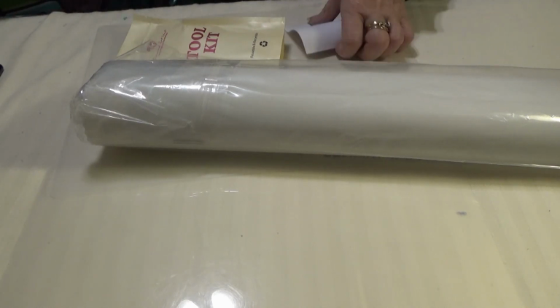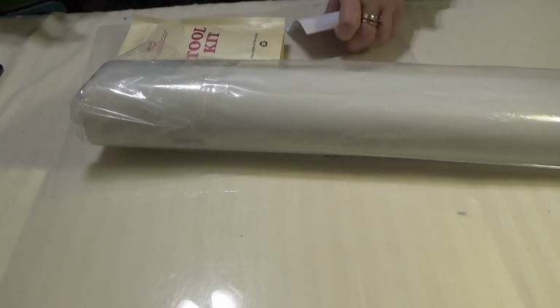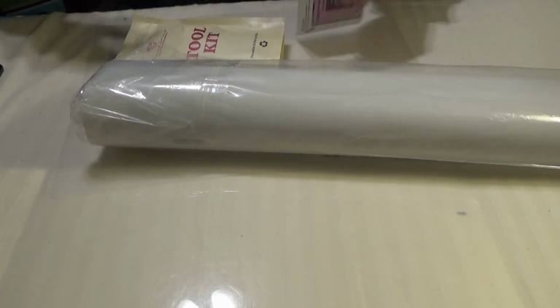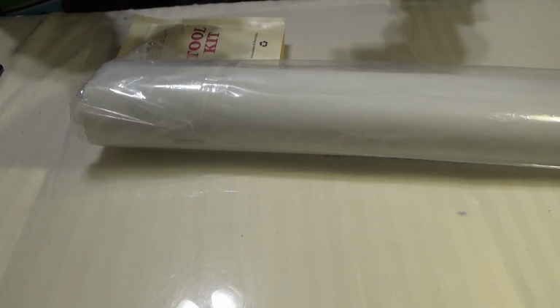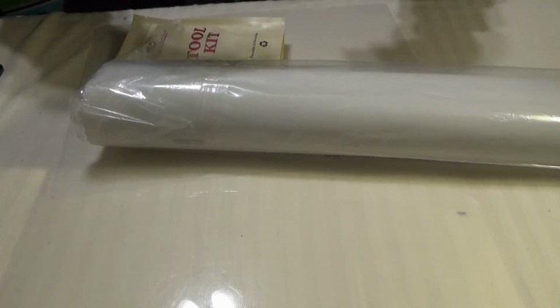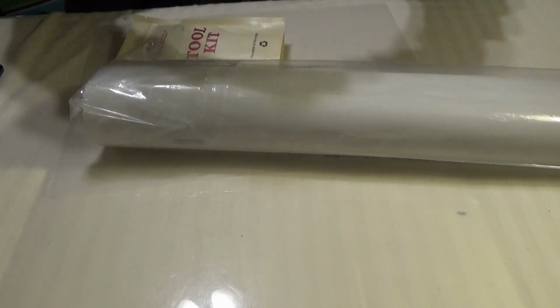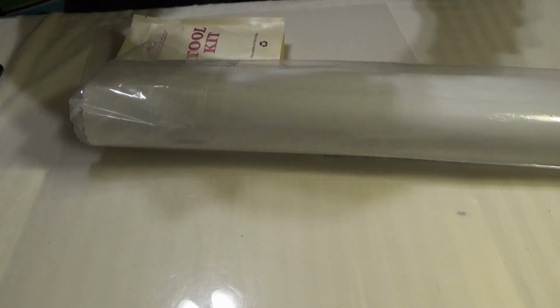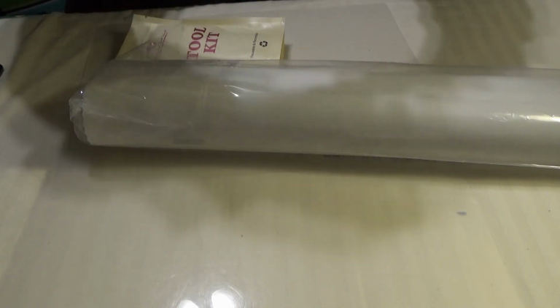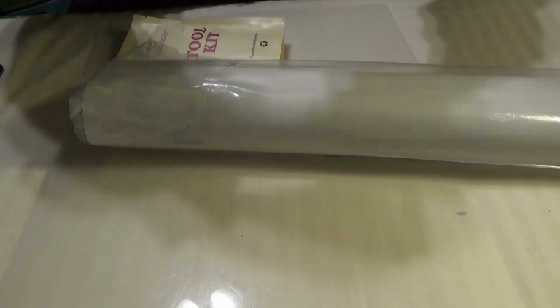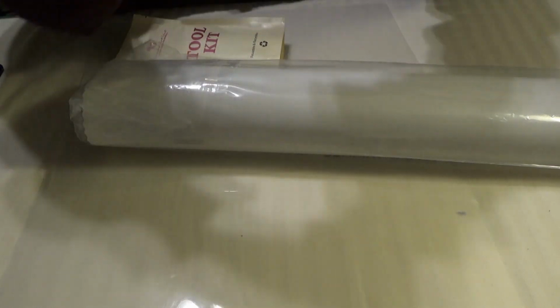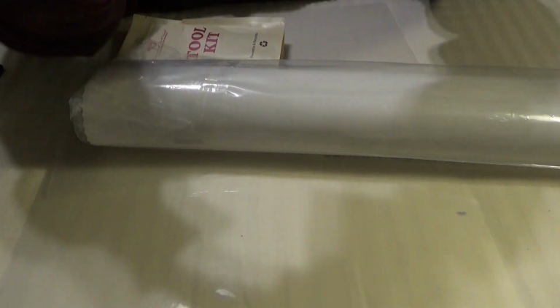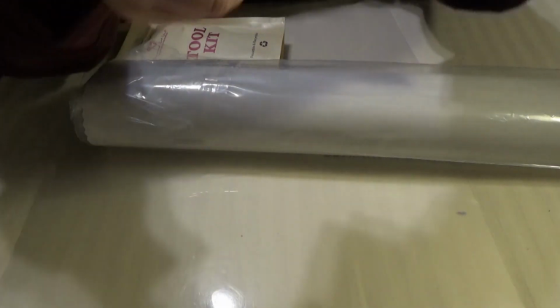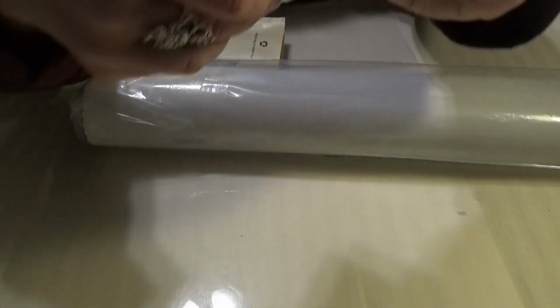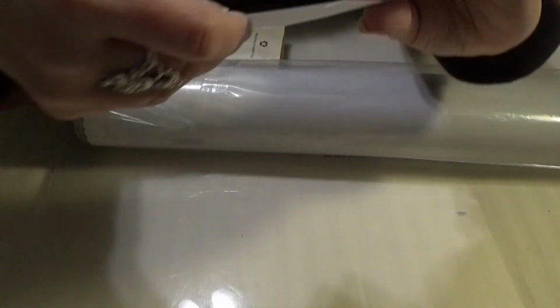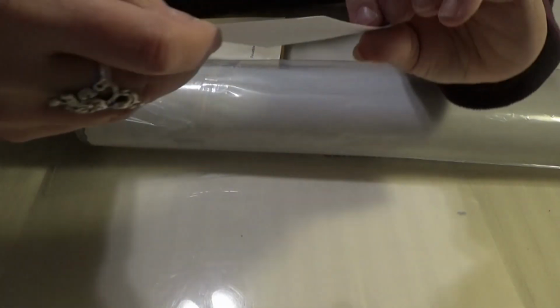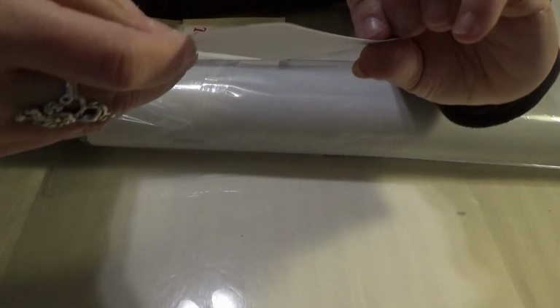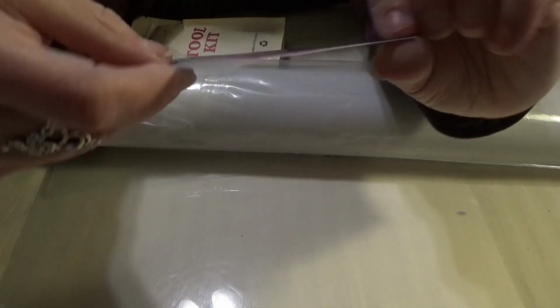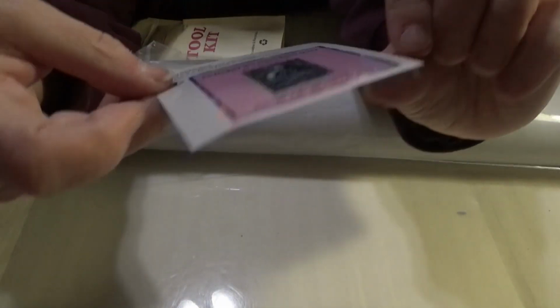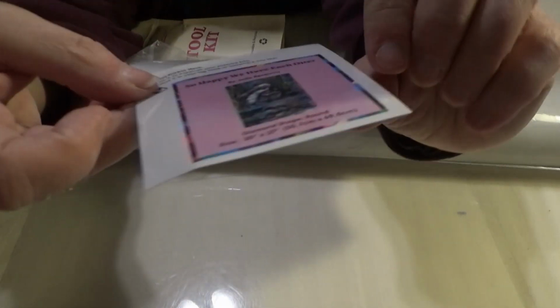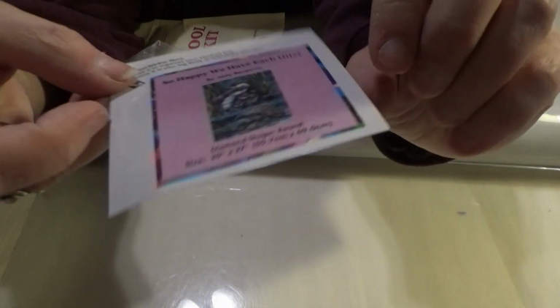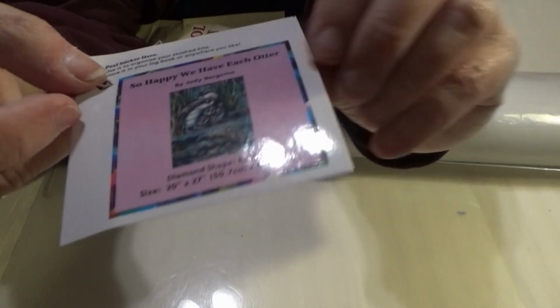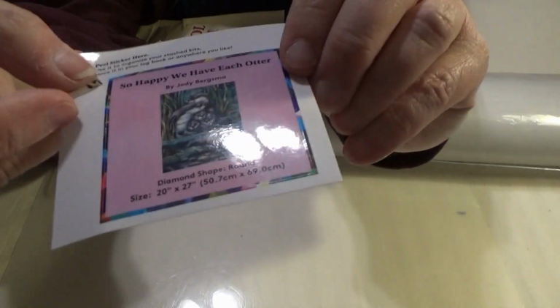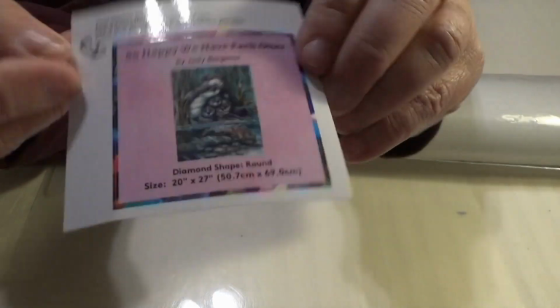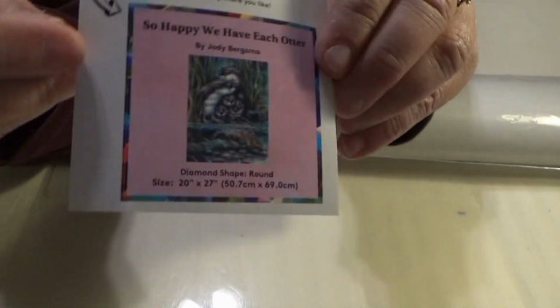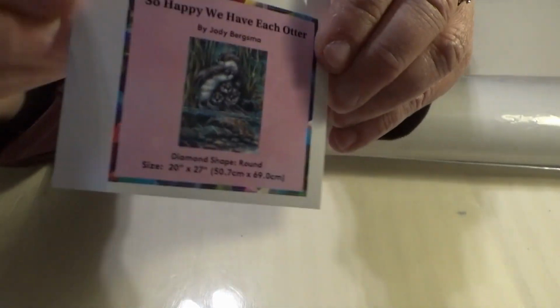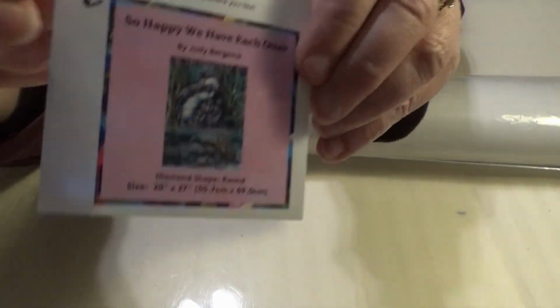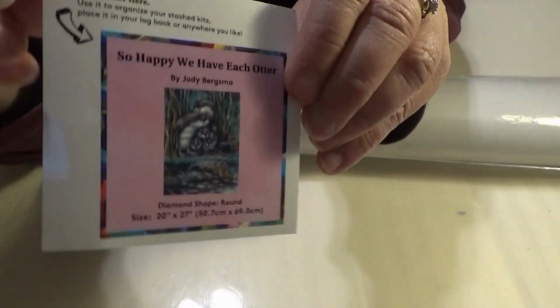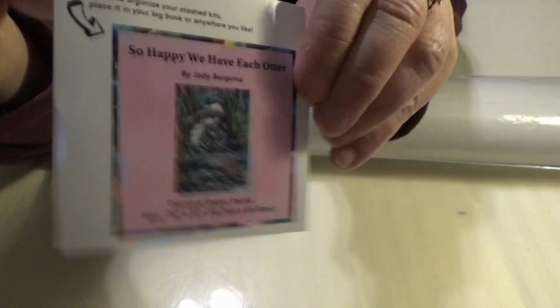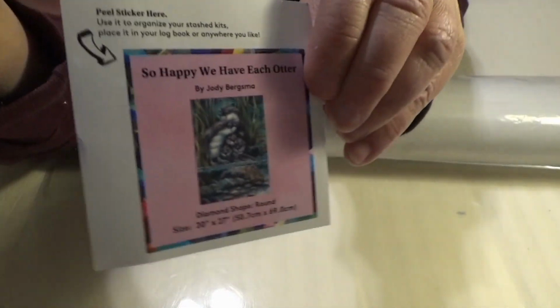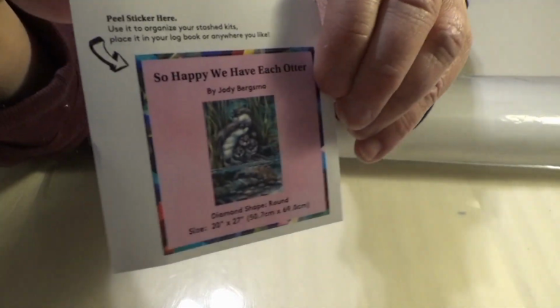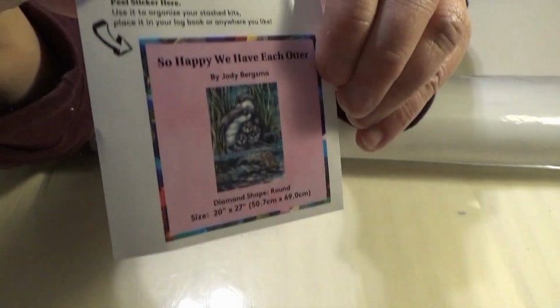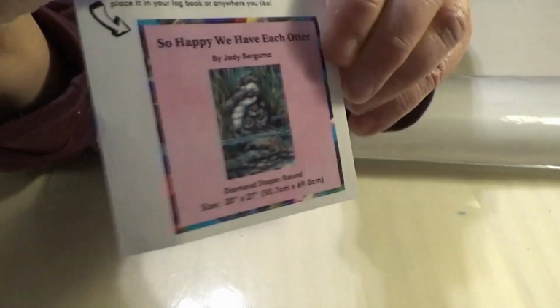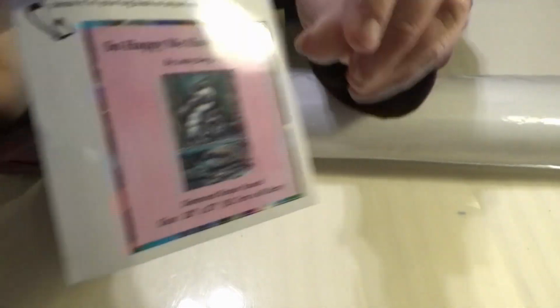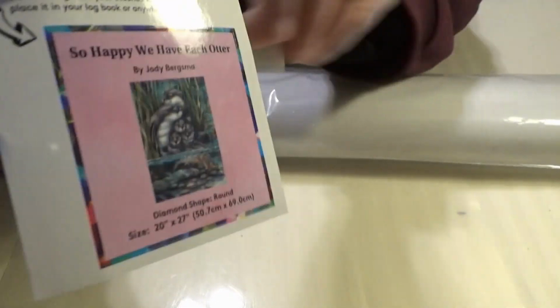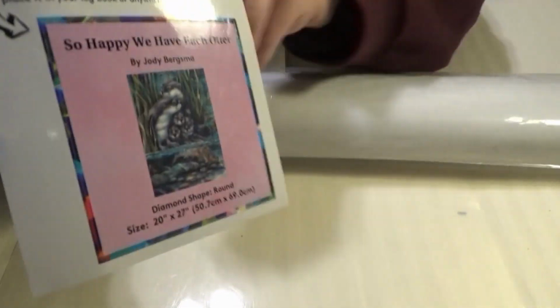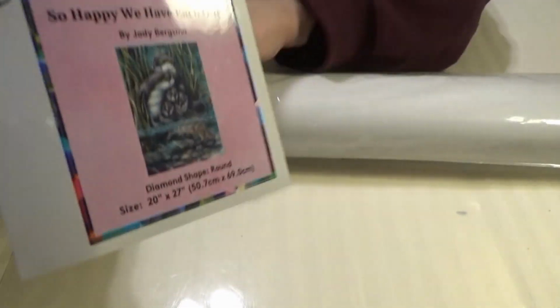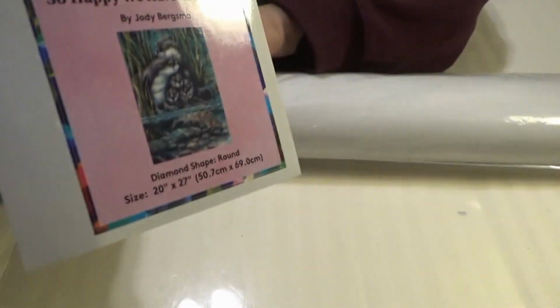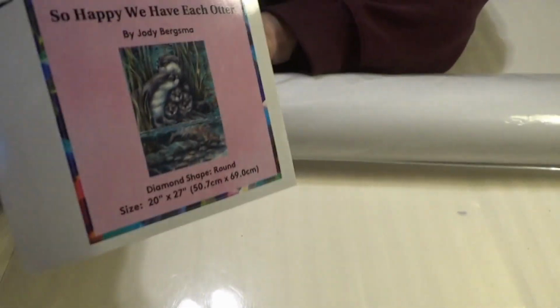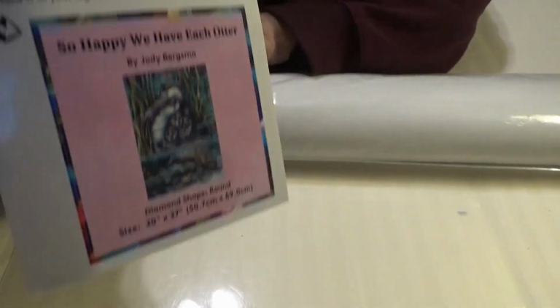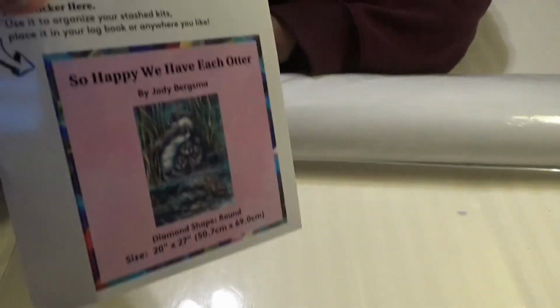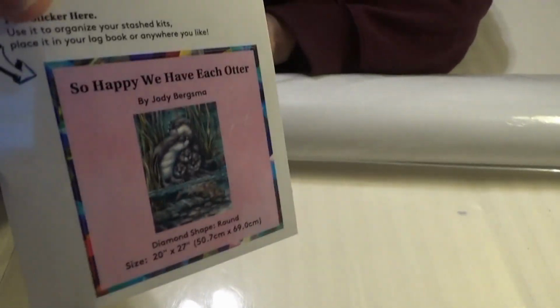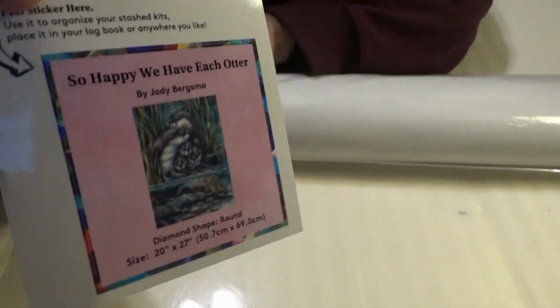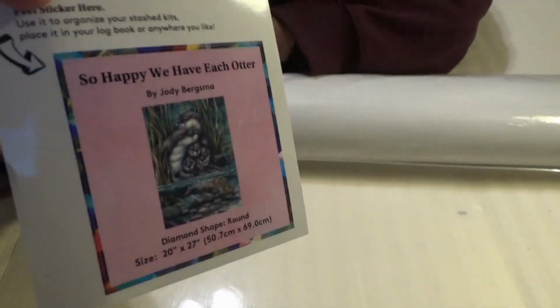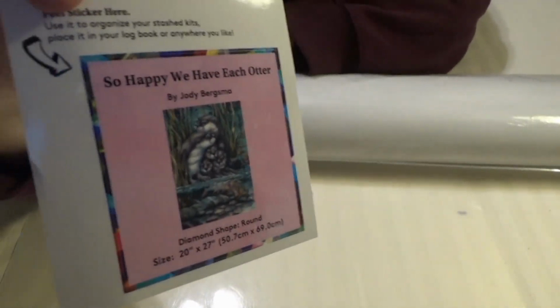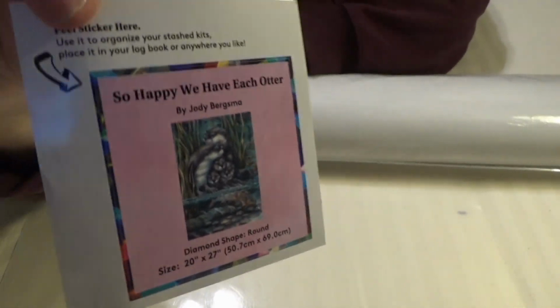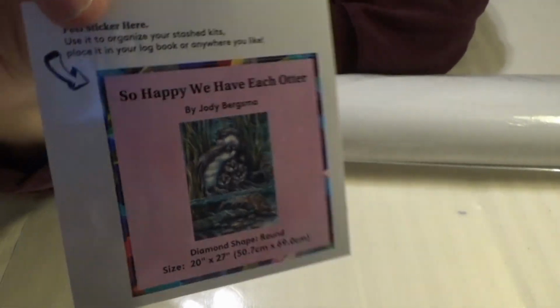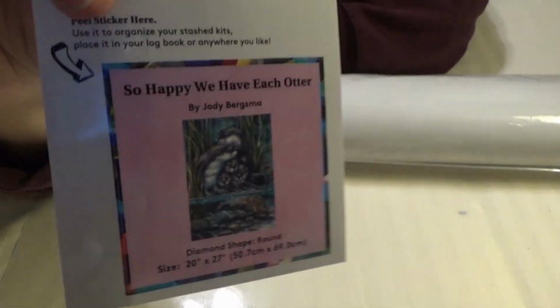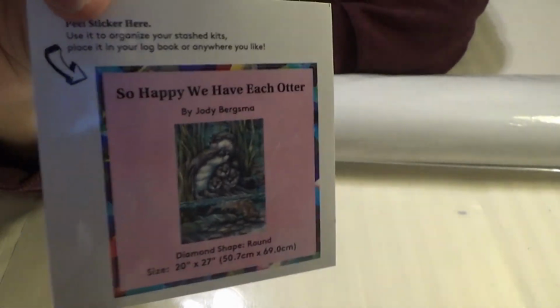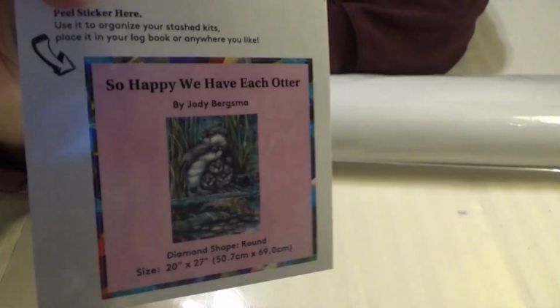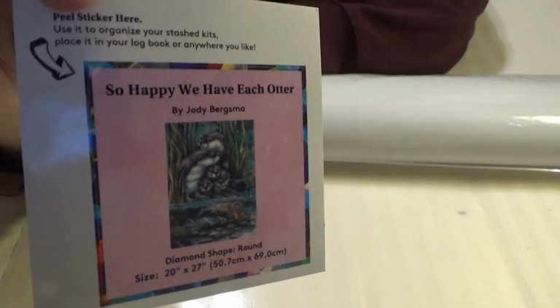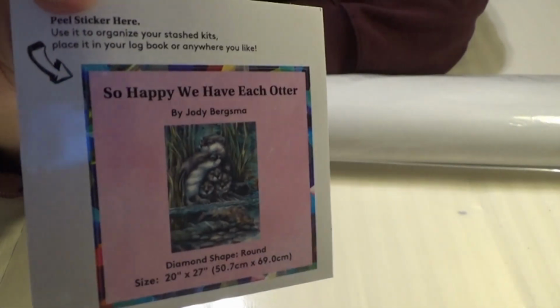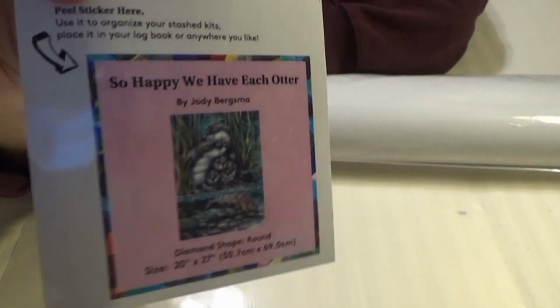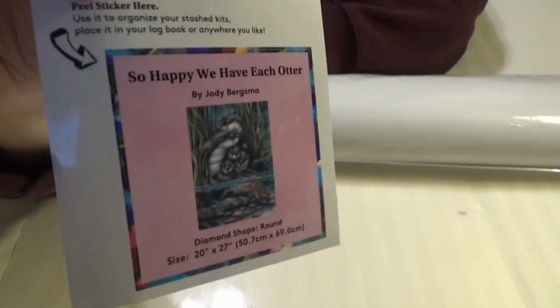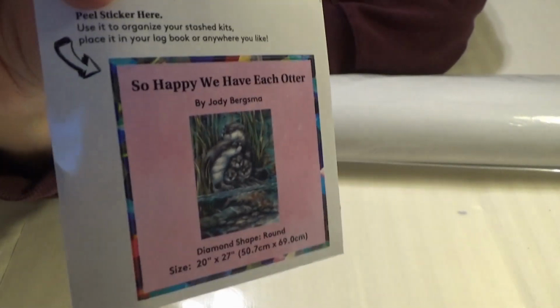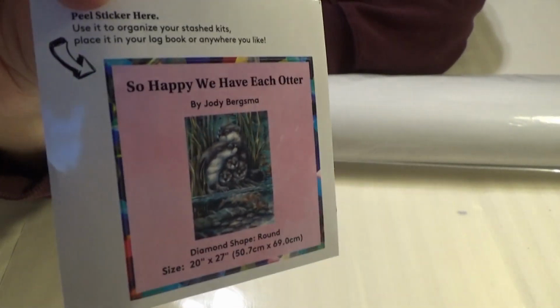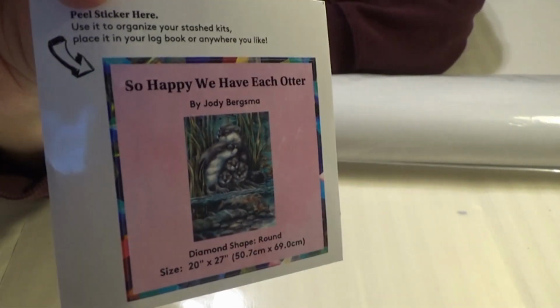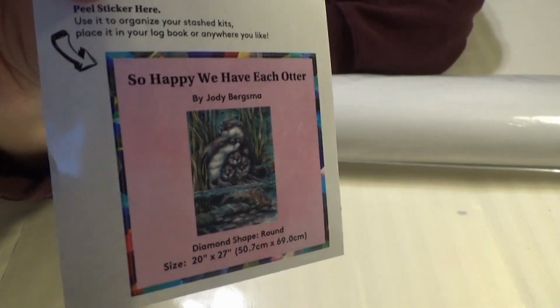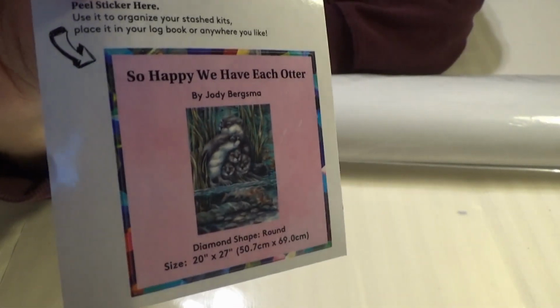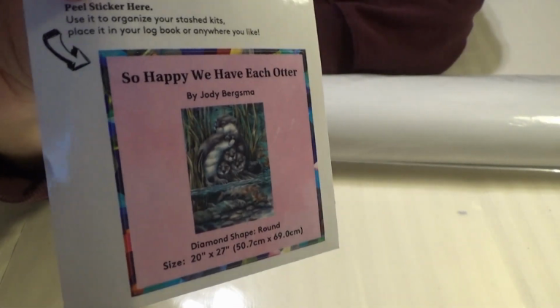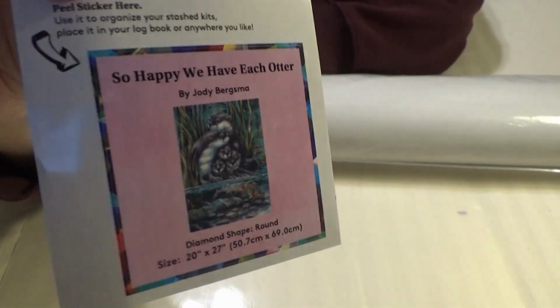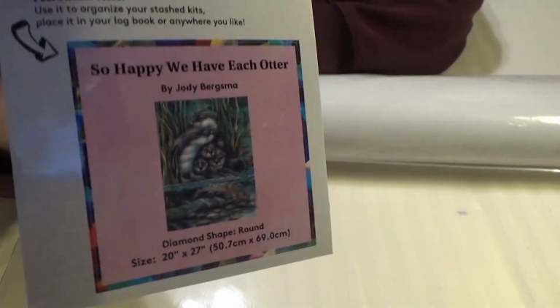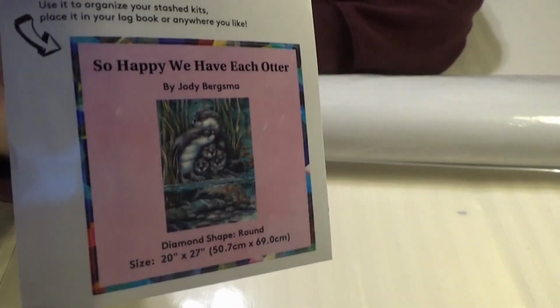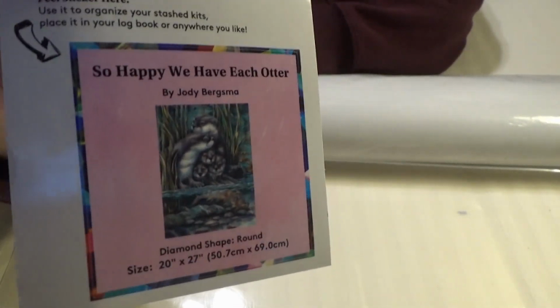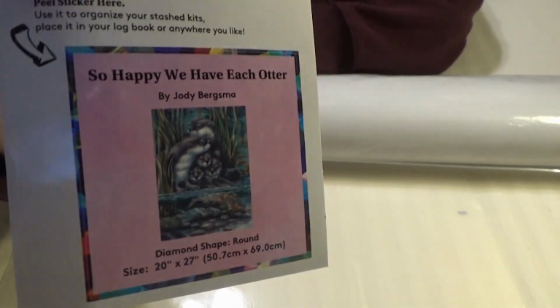I'll show you the little sticker that comes in it — 'So Happy We Have Each Other' by Jodi Bergsma.